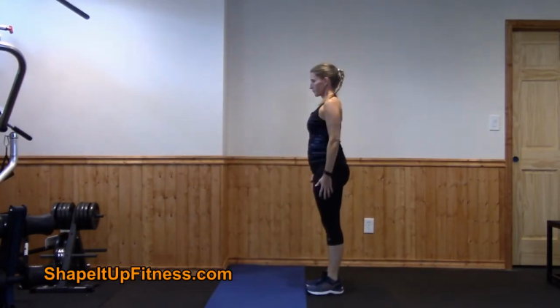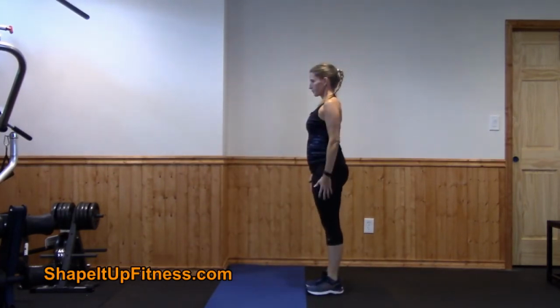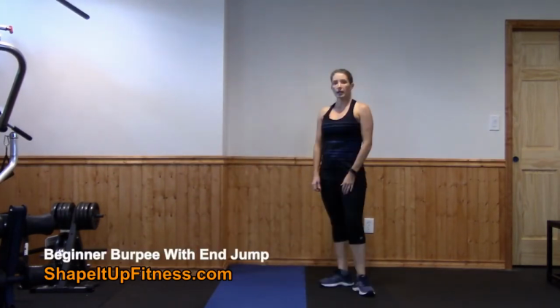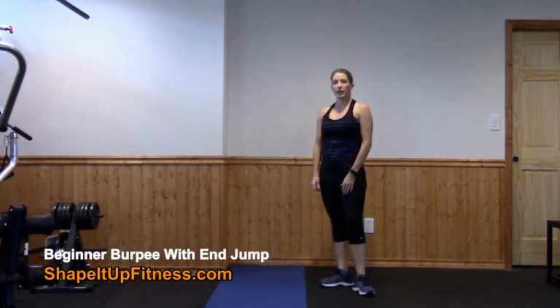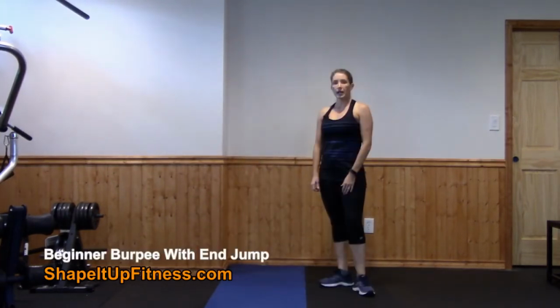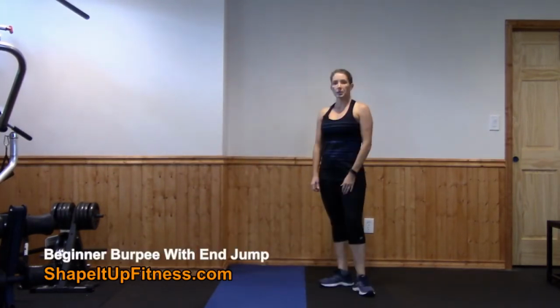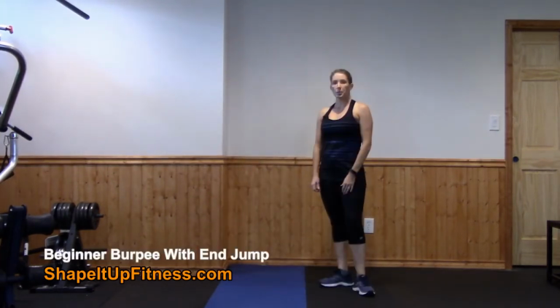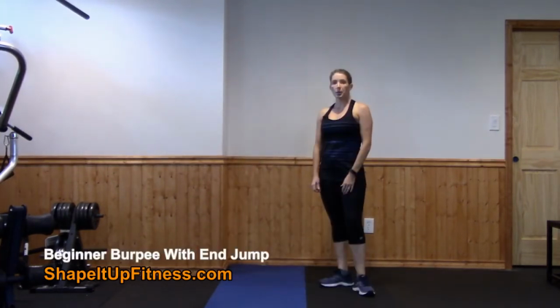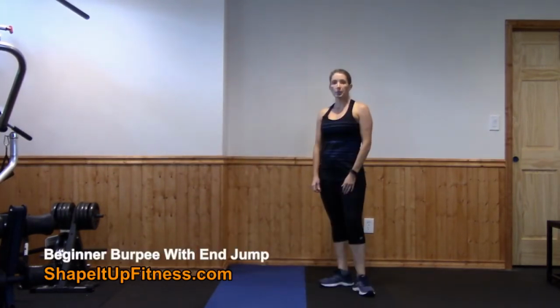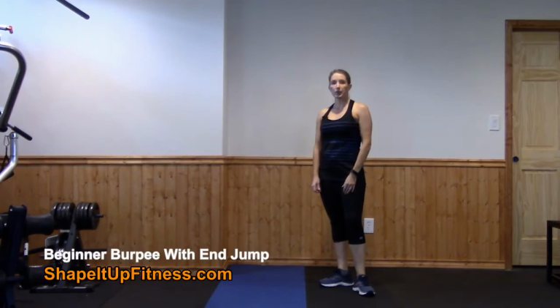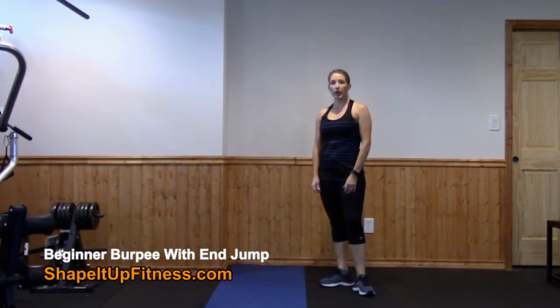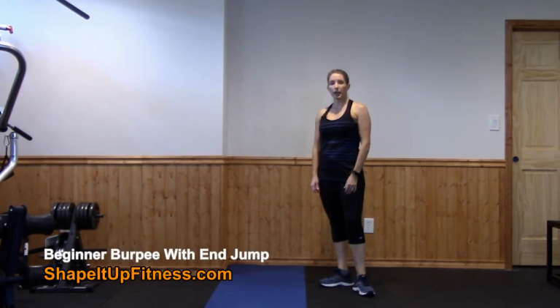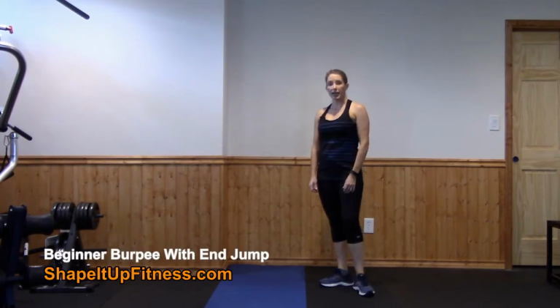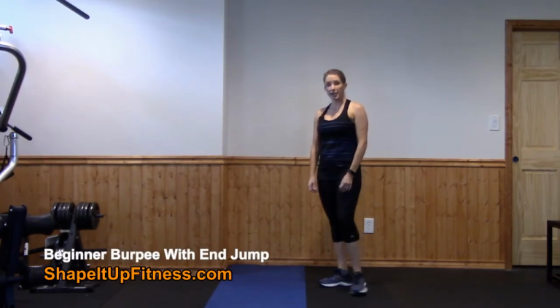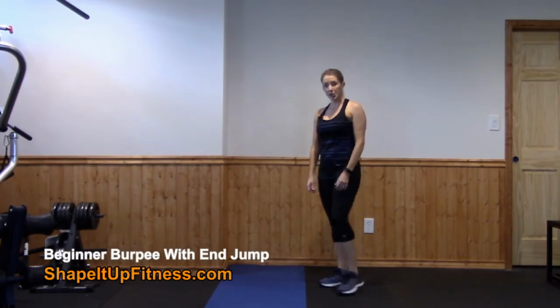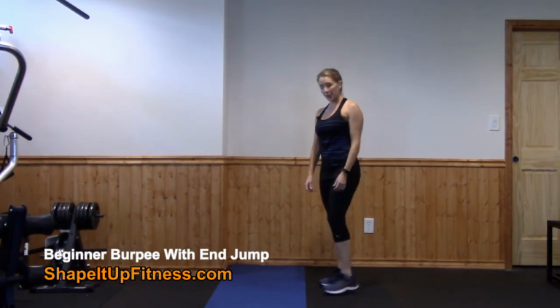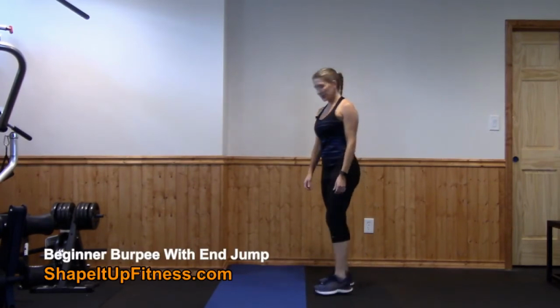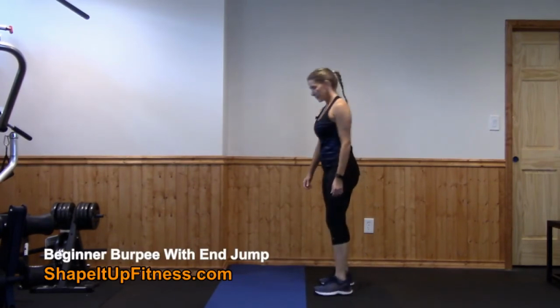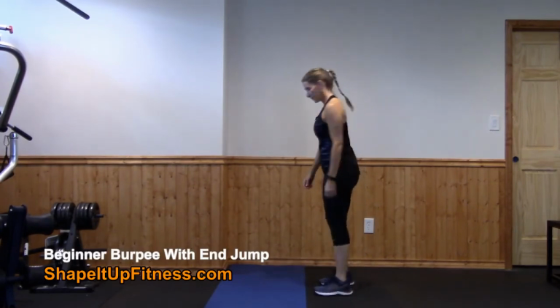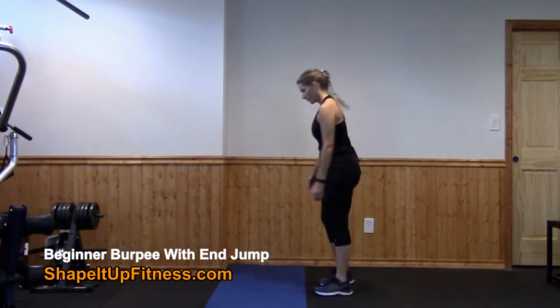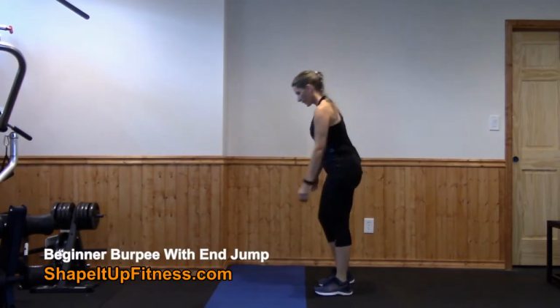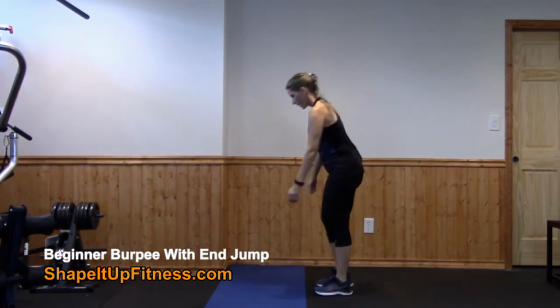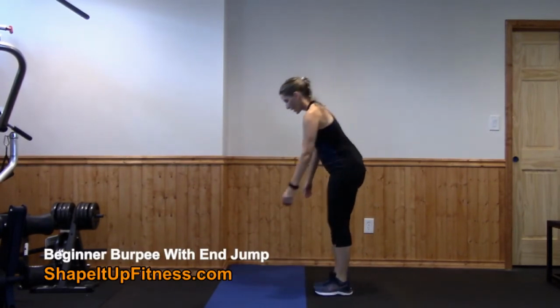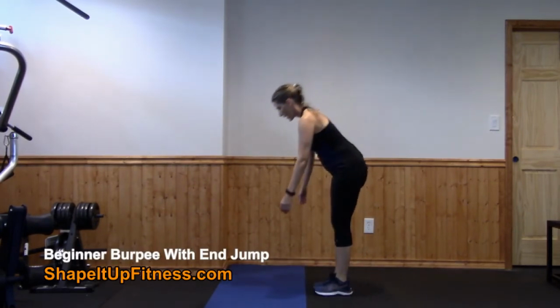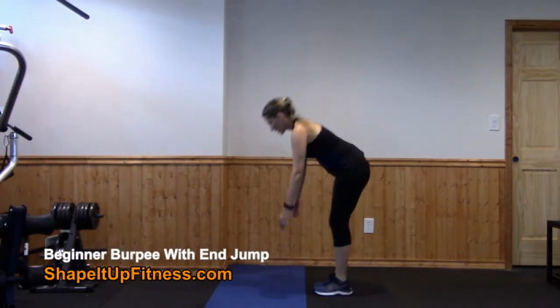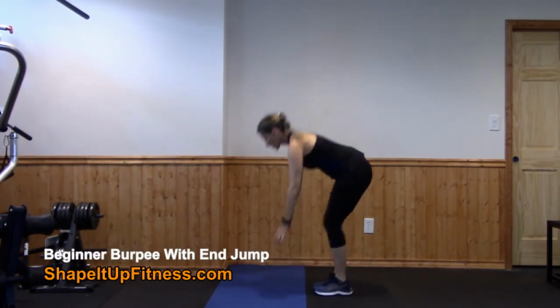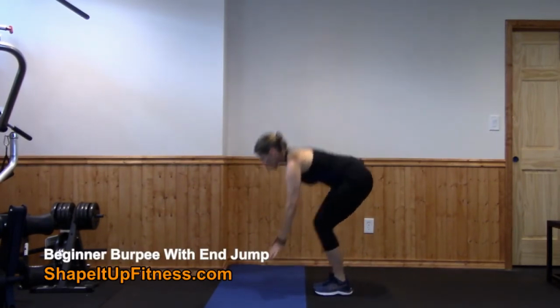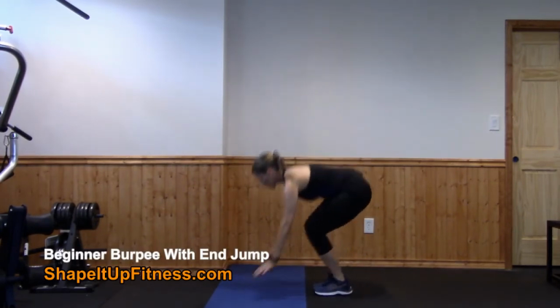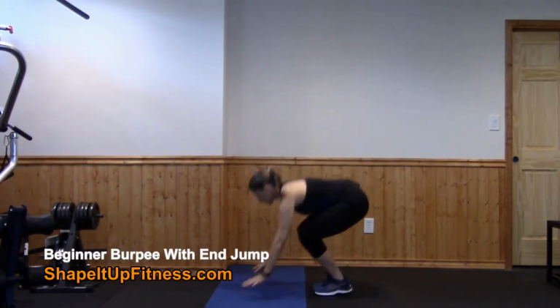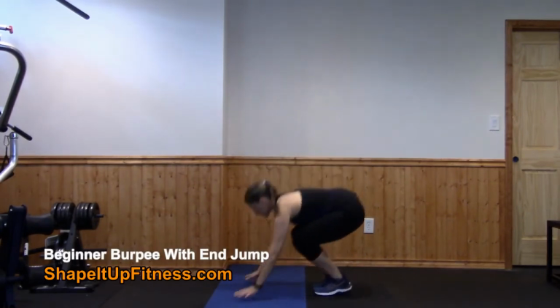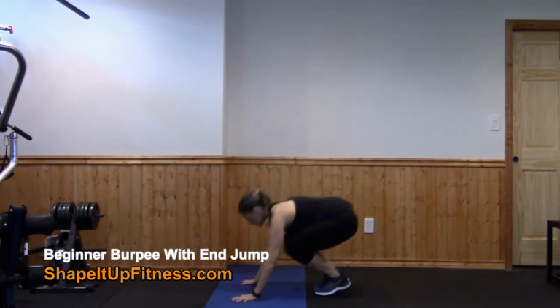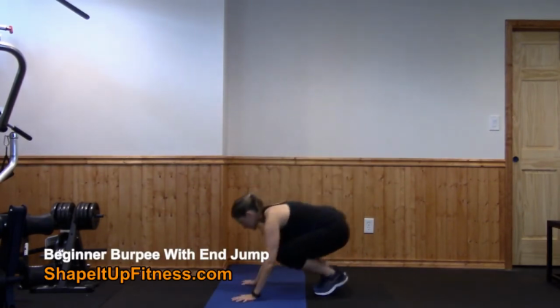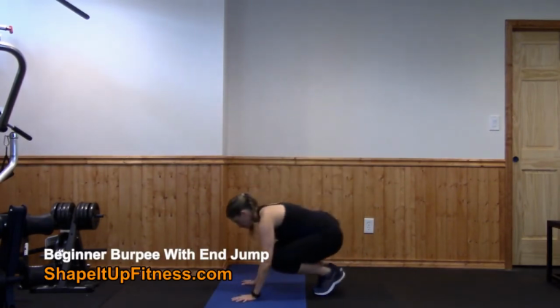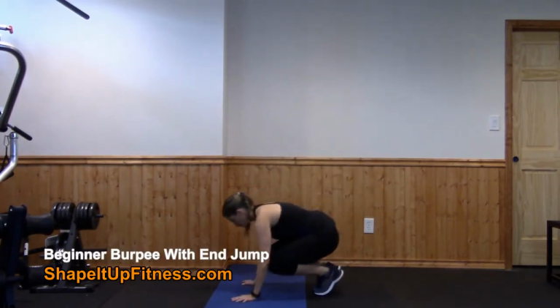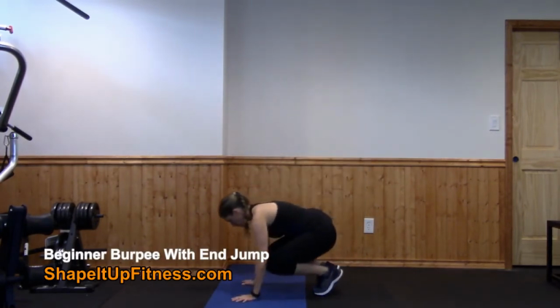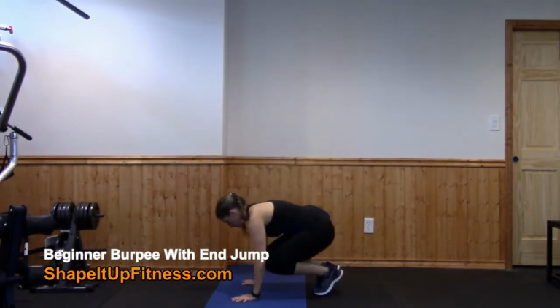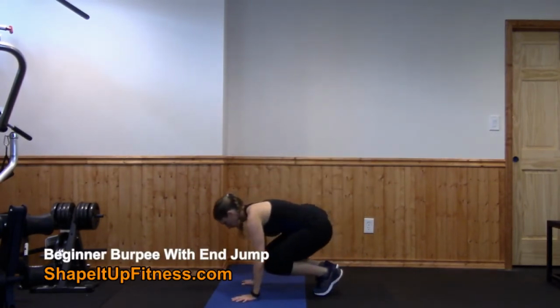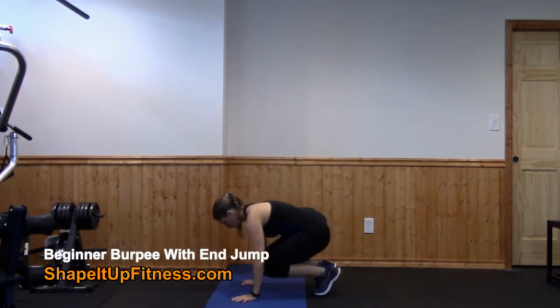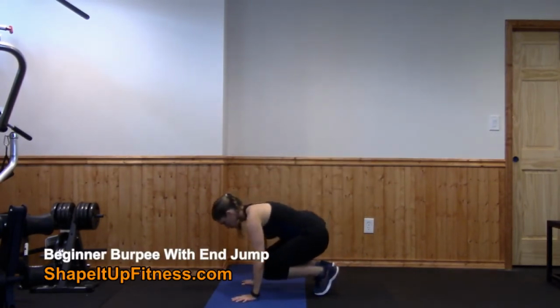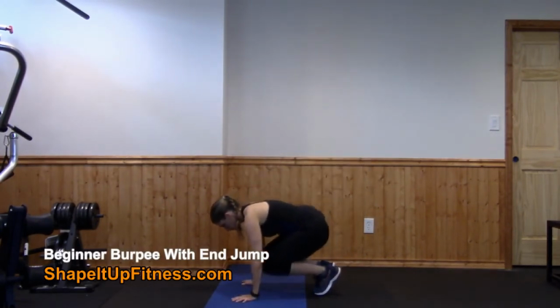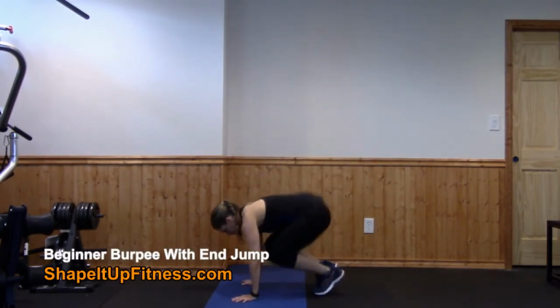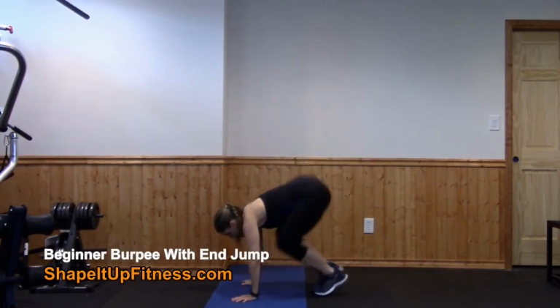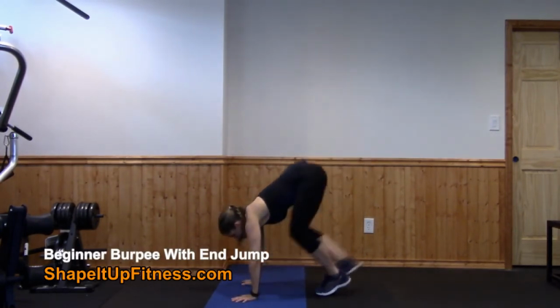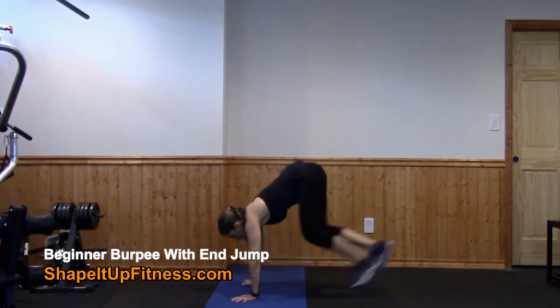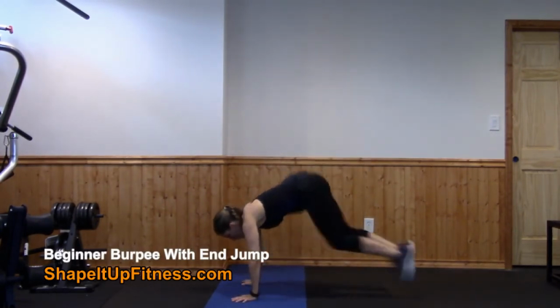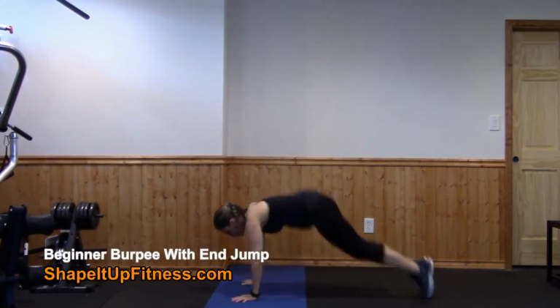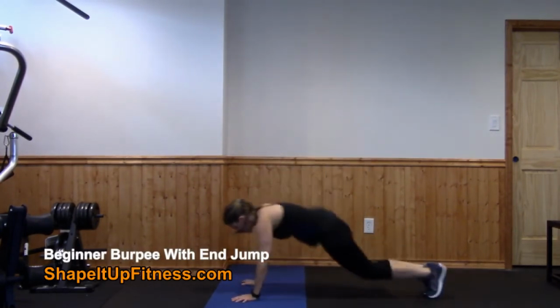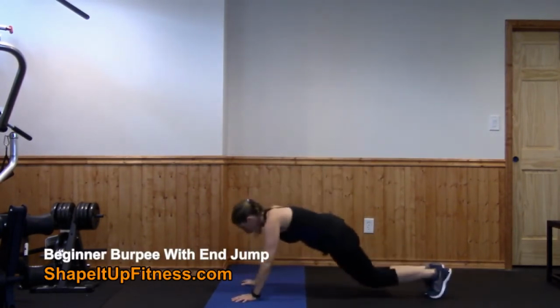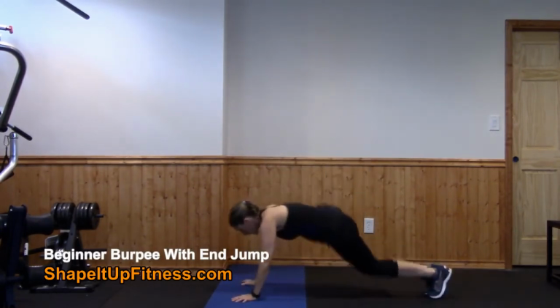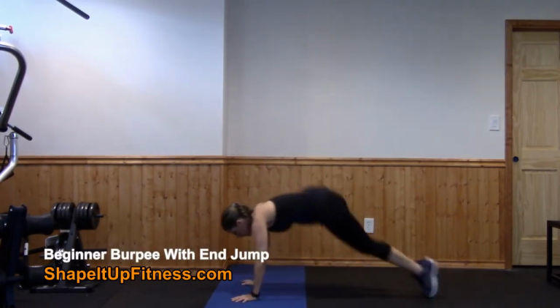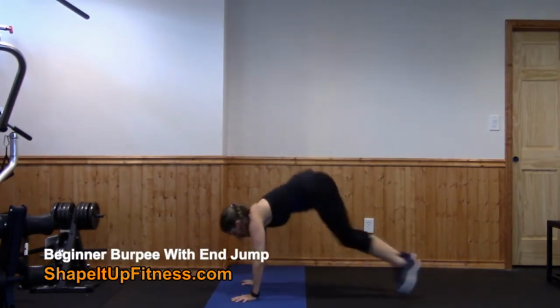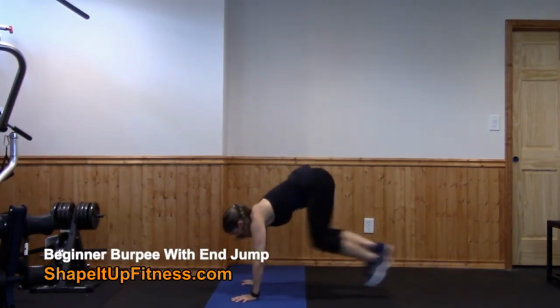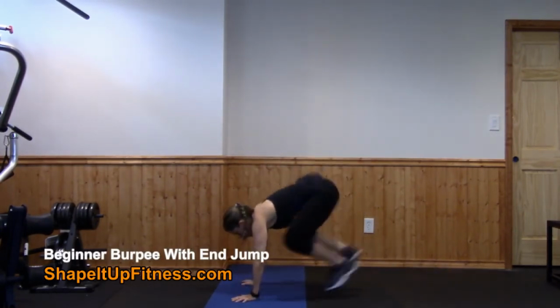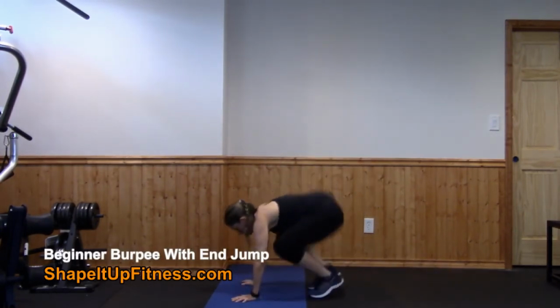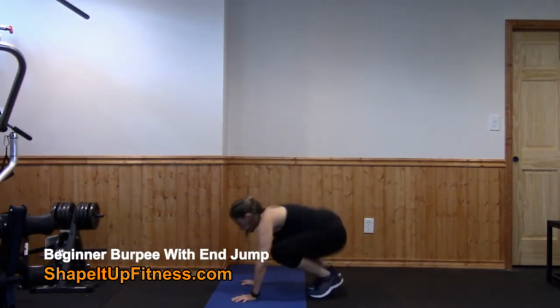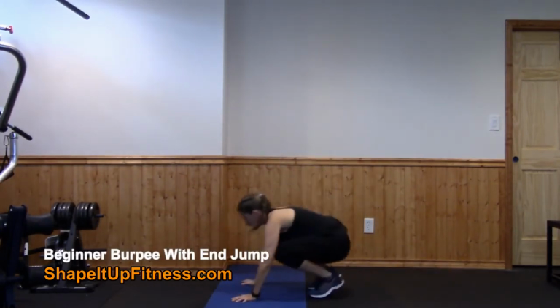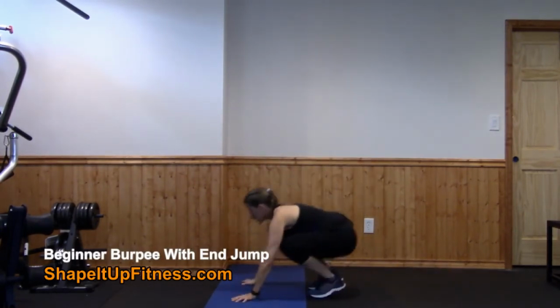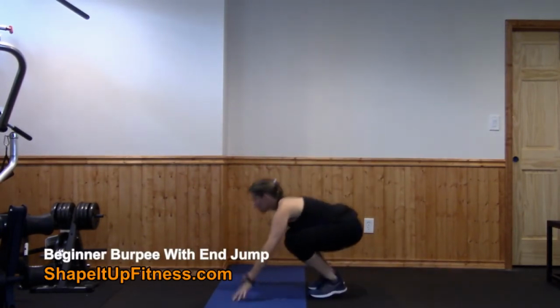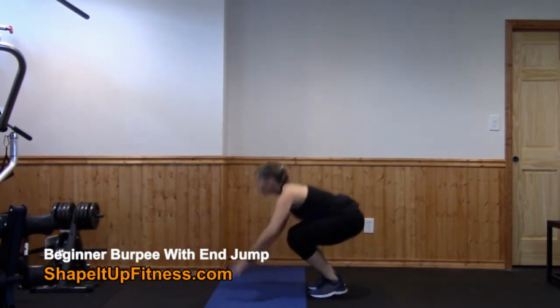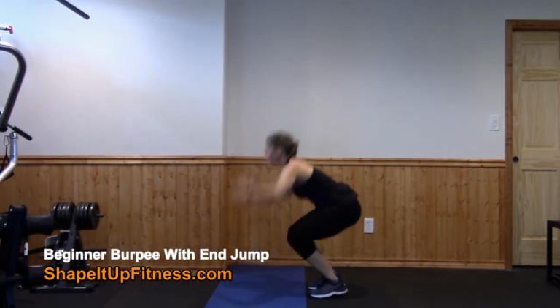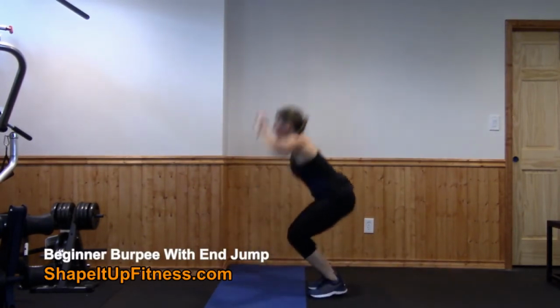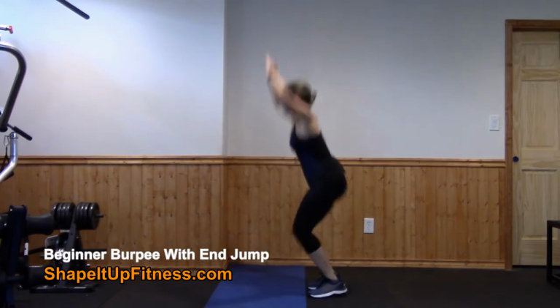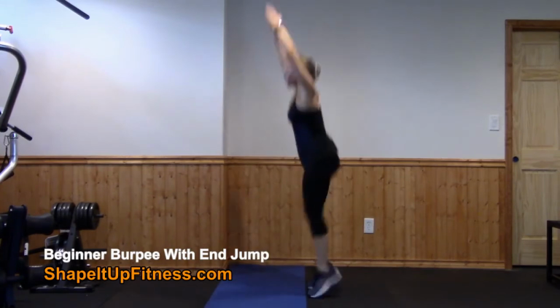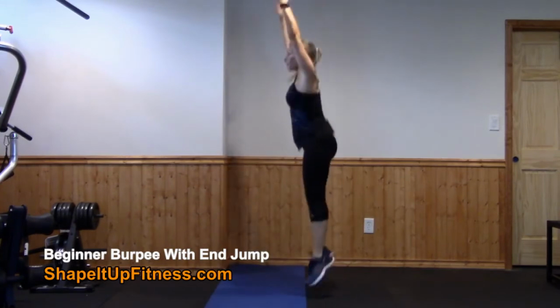Next burpee variation. Squat down, jump back, jump in, jump up.